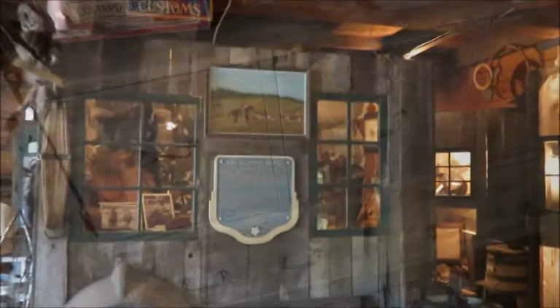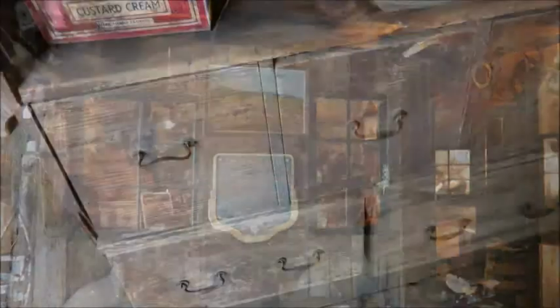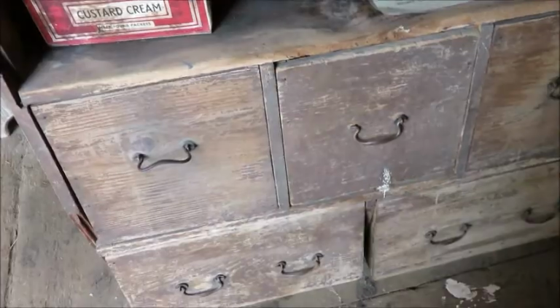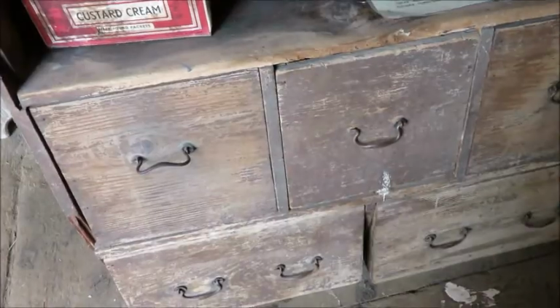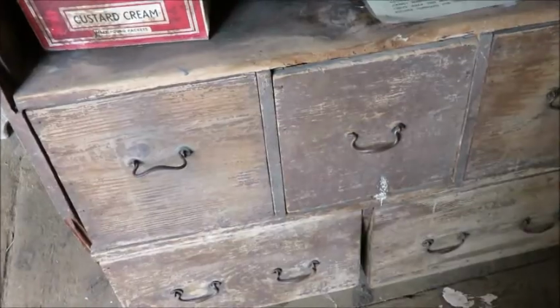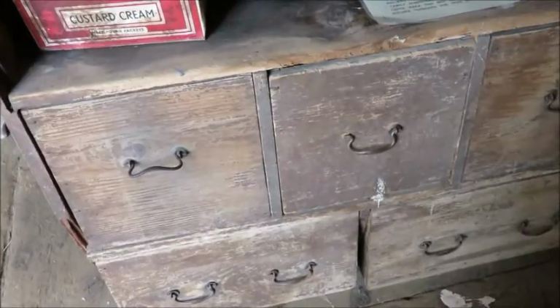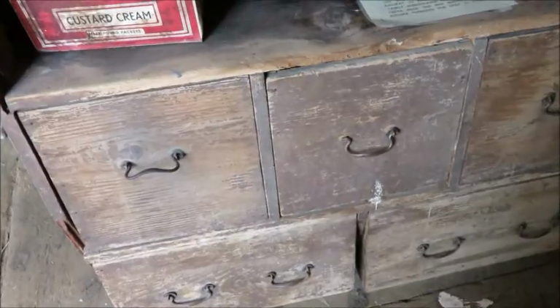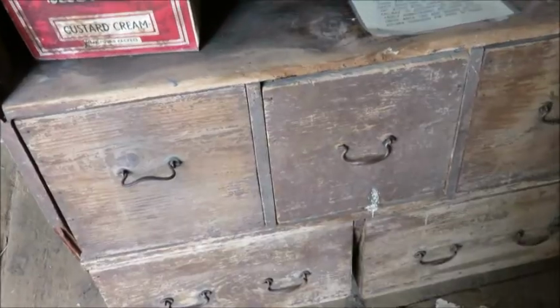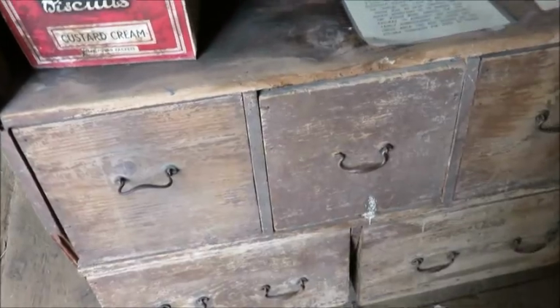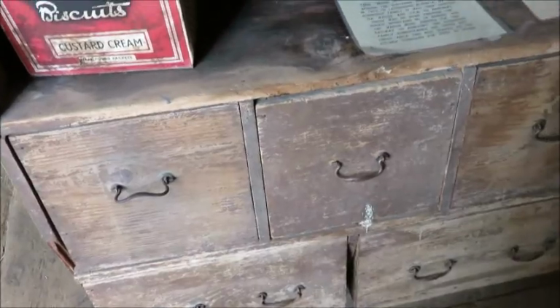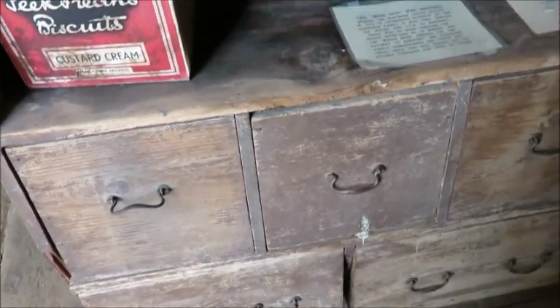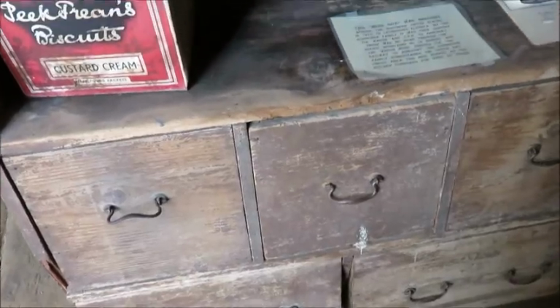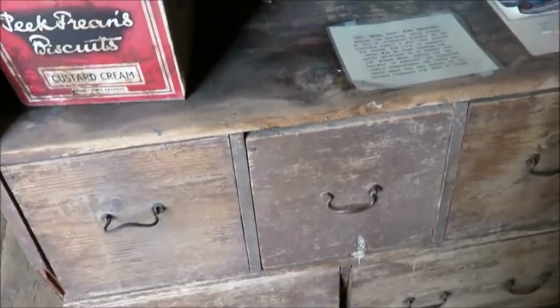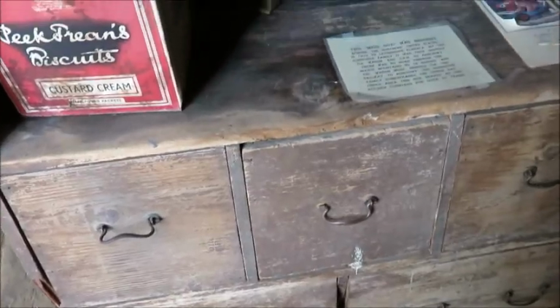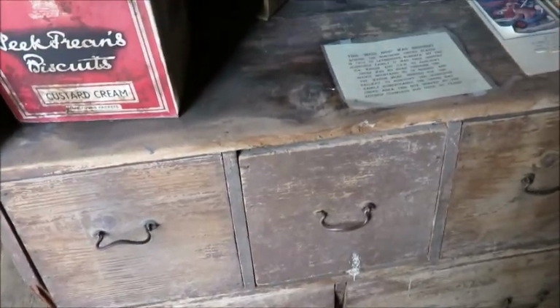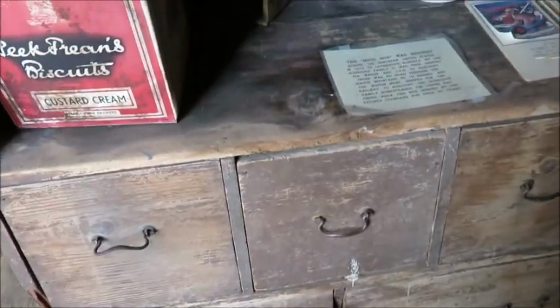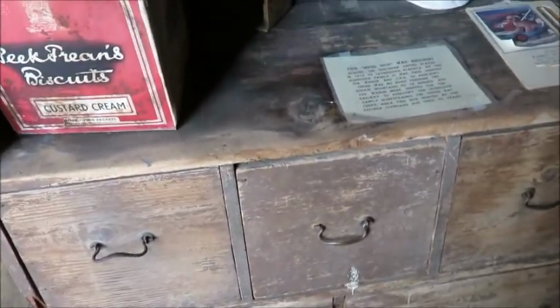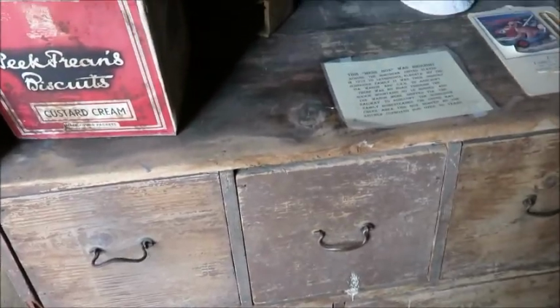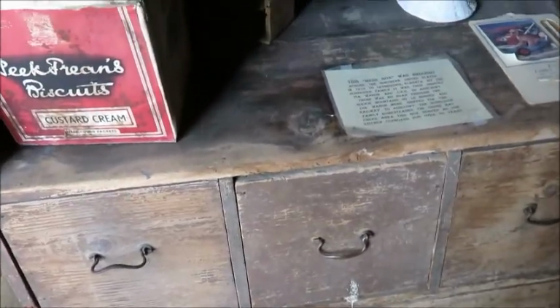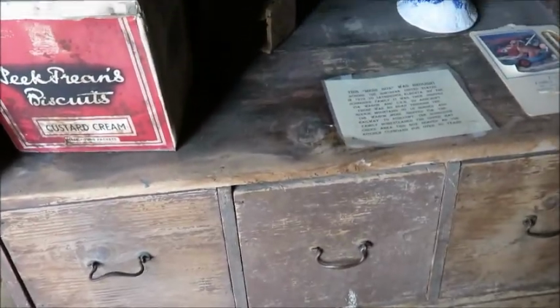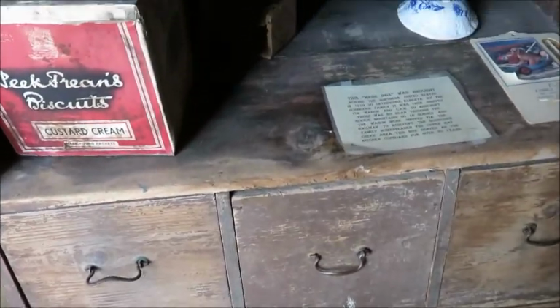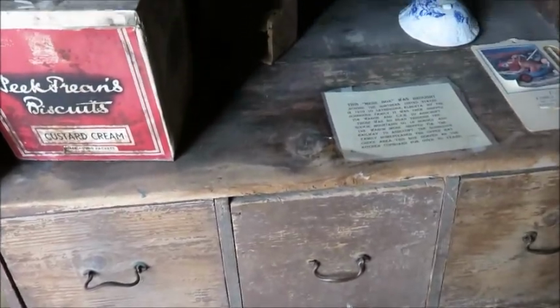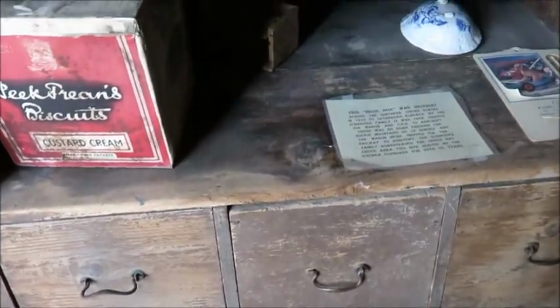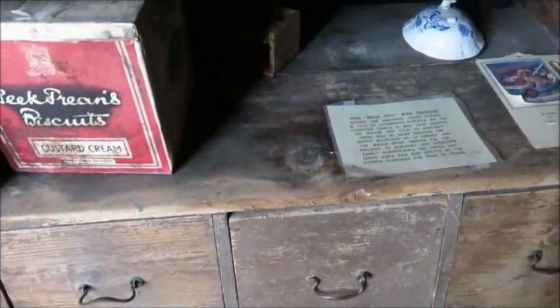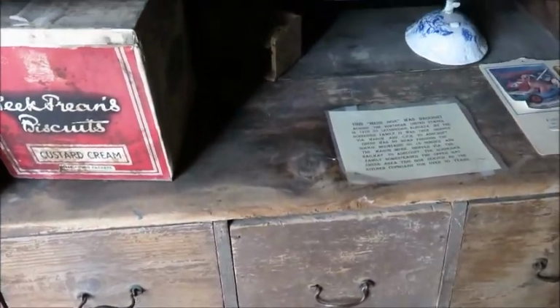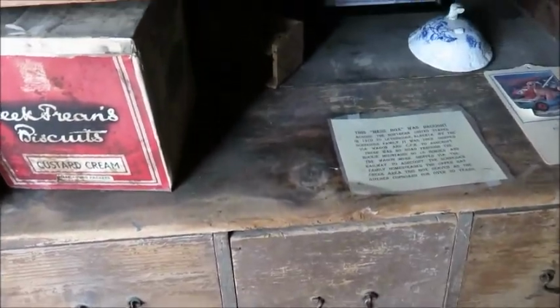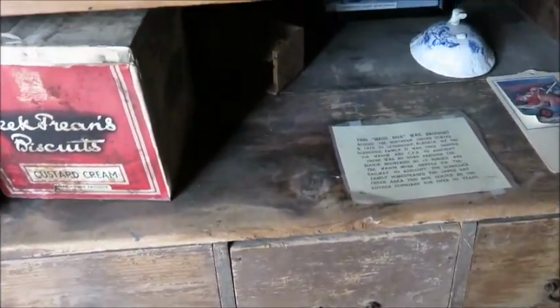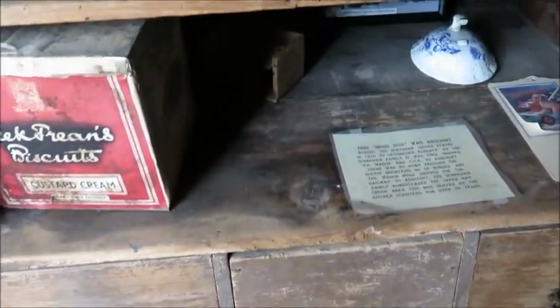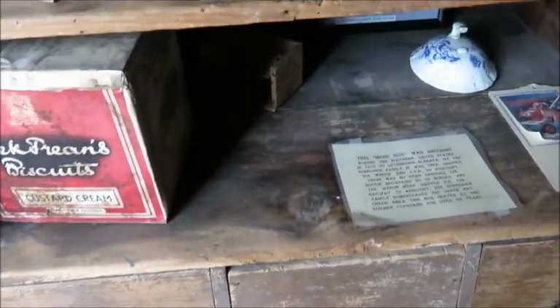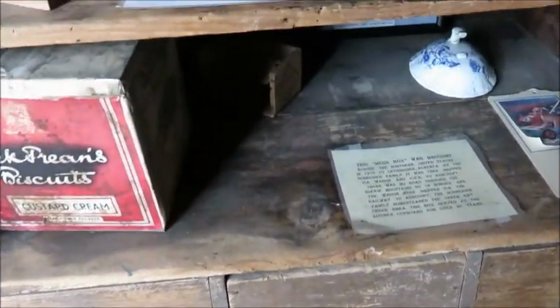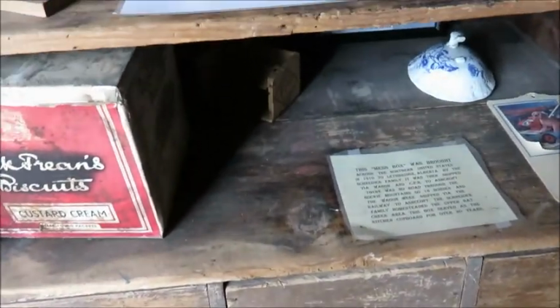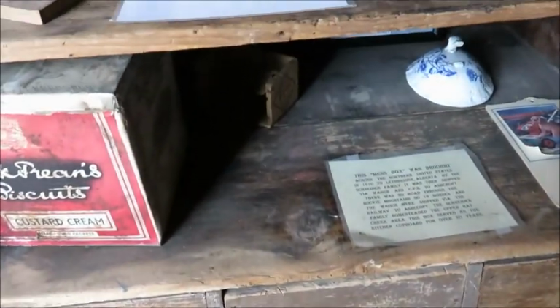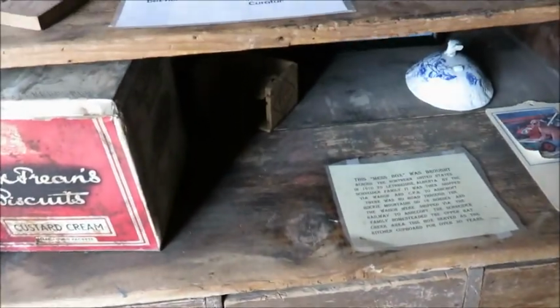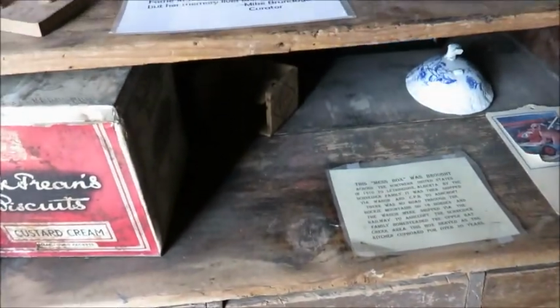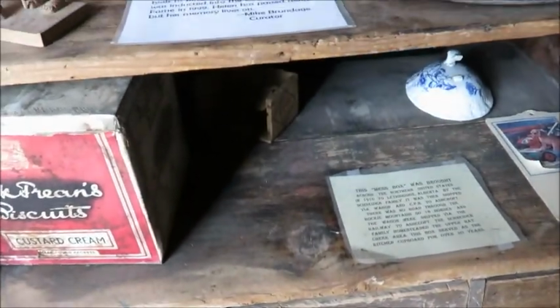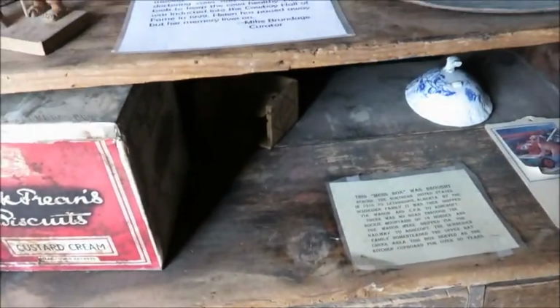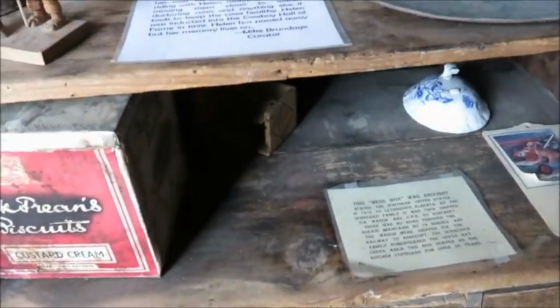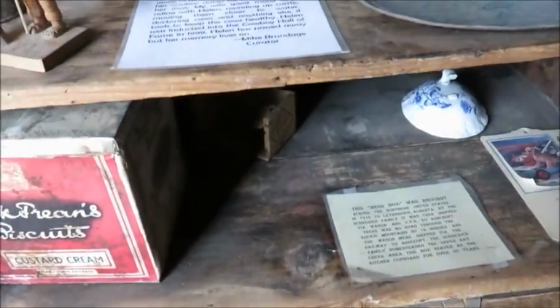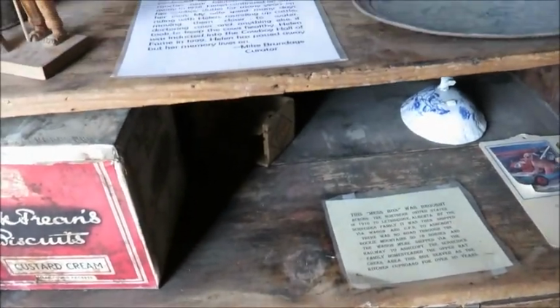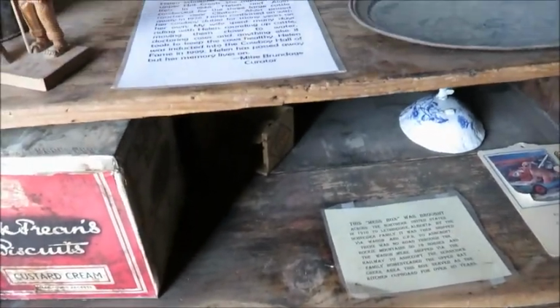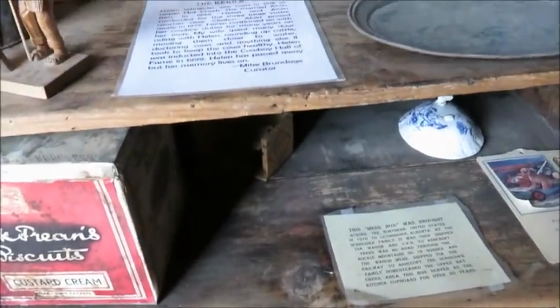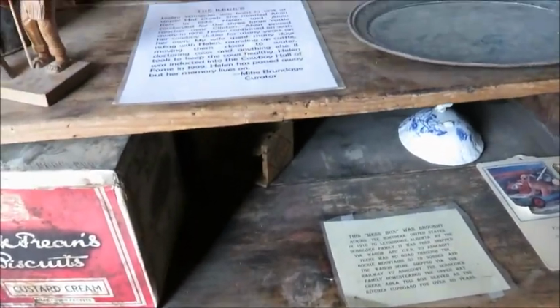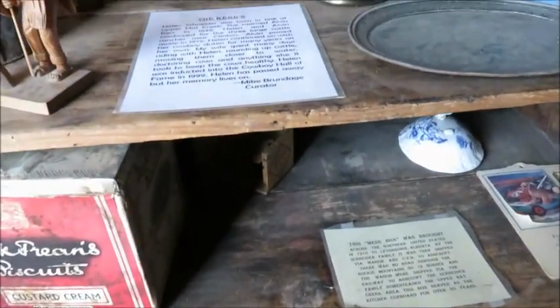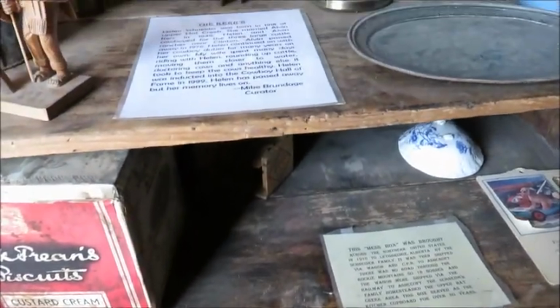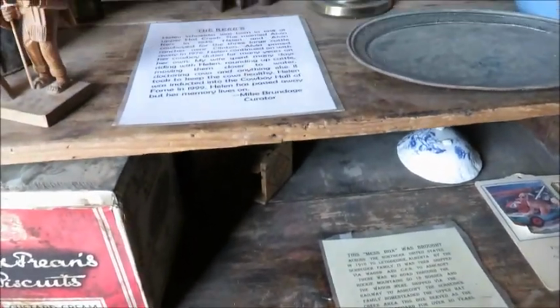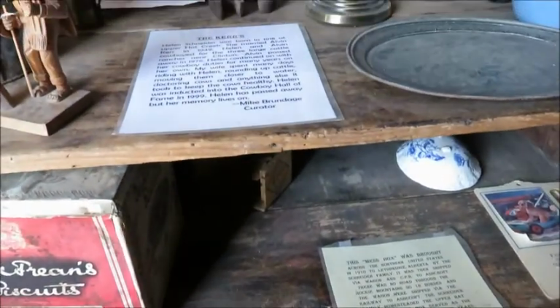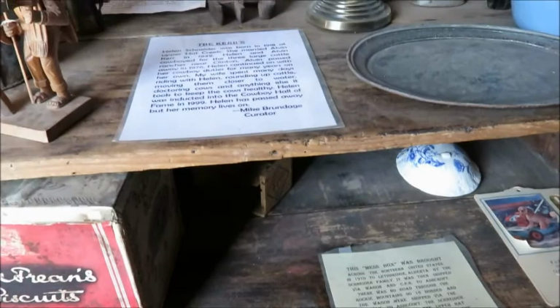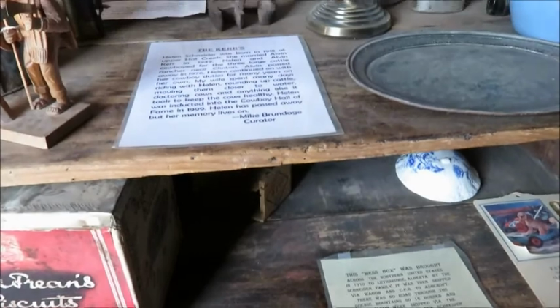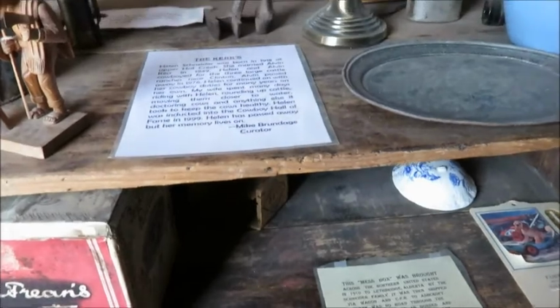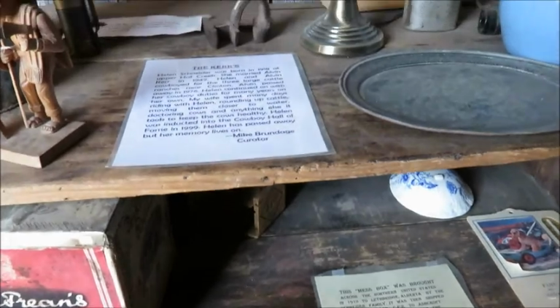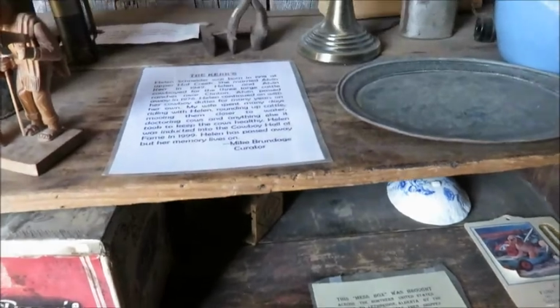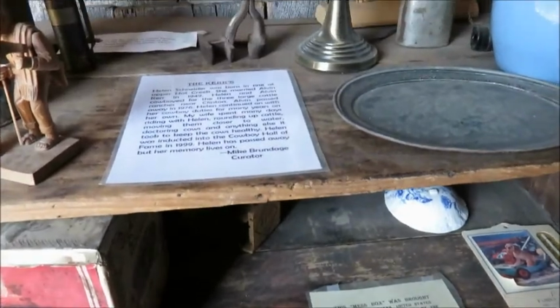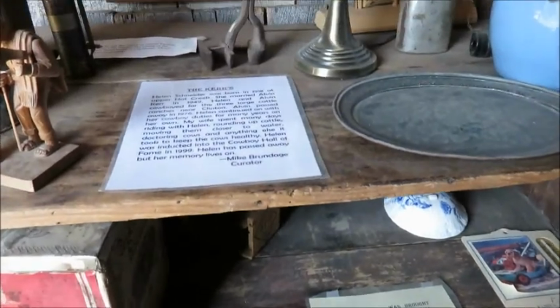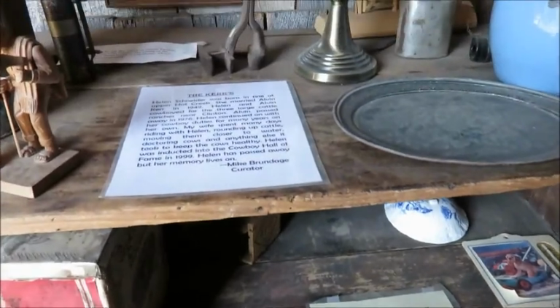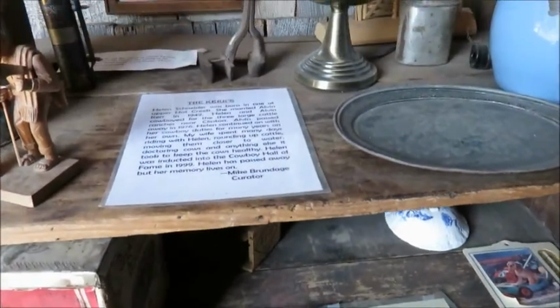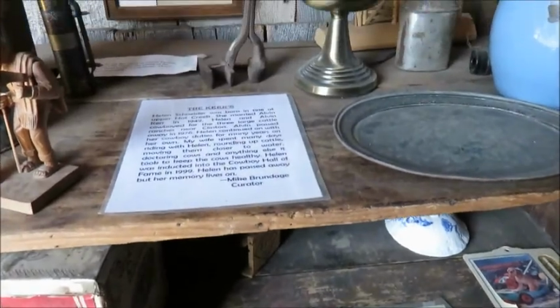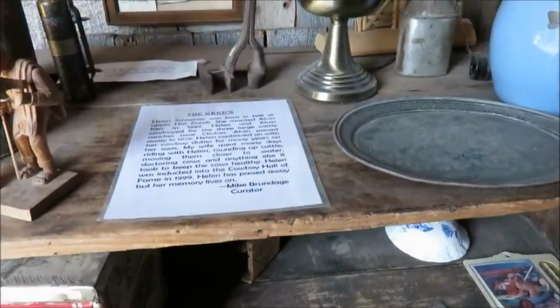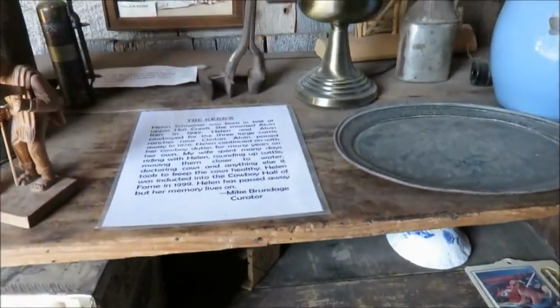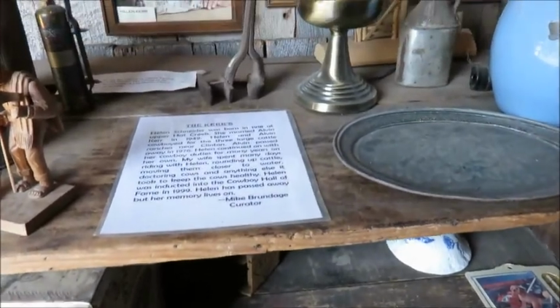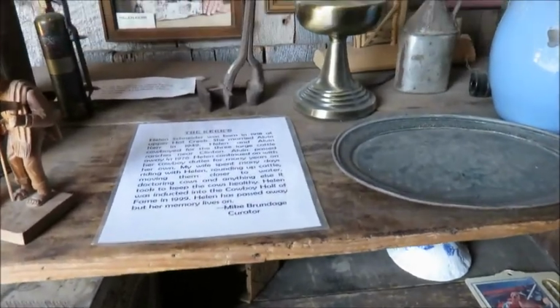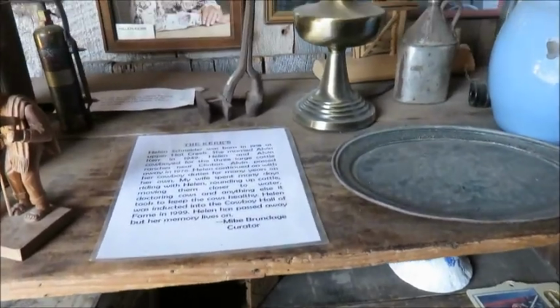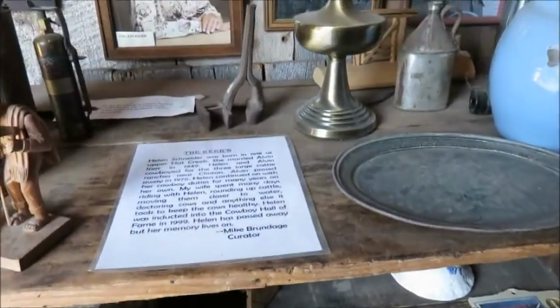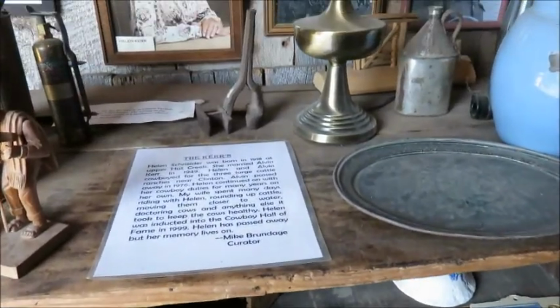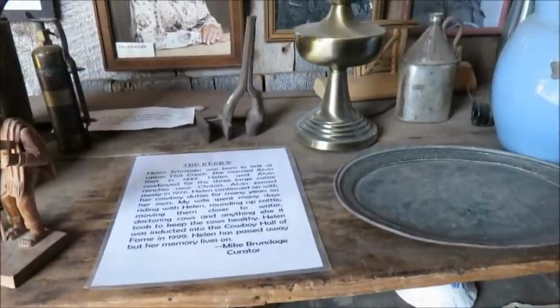This here is a mess box. This is what food was stored in when people came from the United States on their covered wagons.